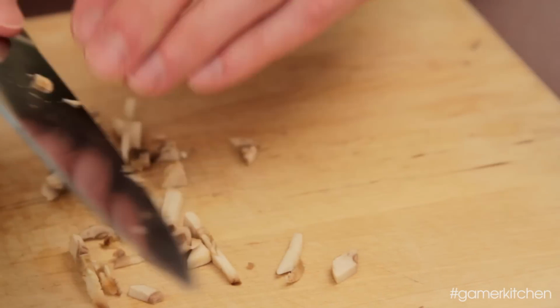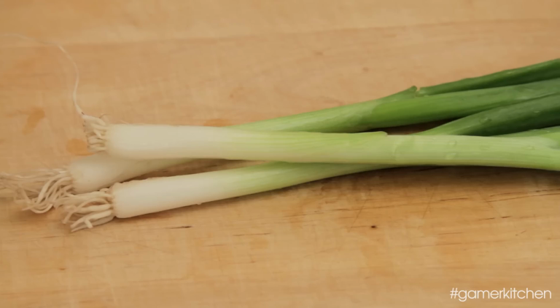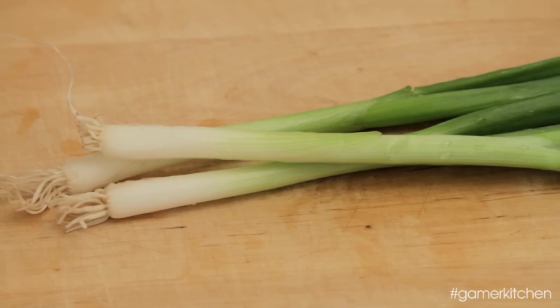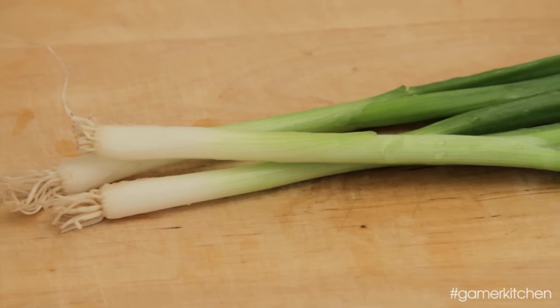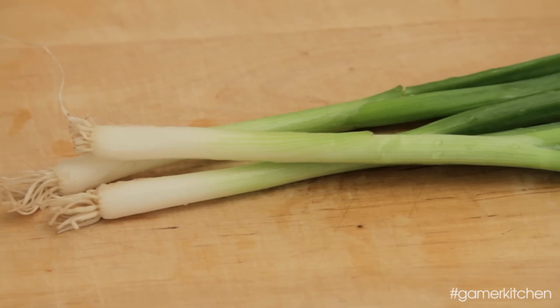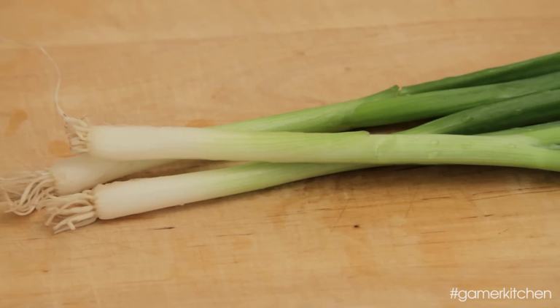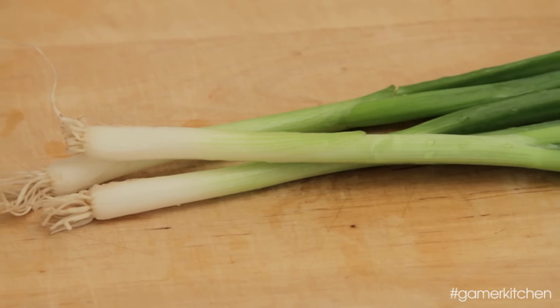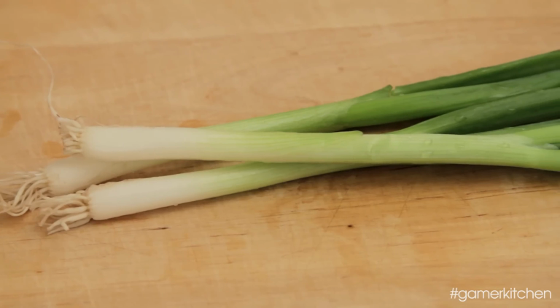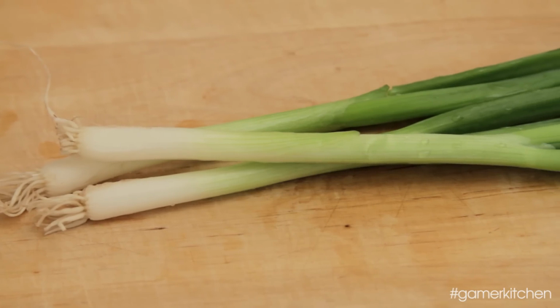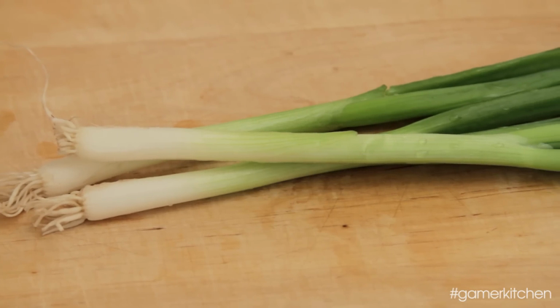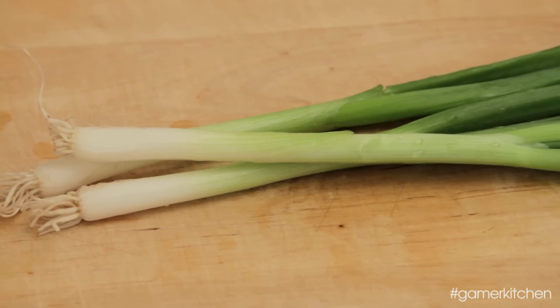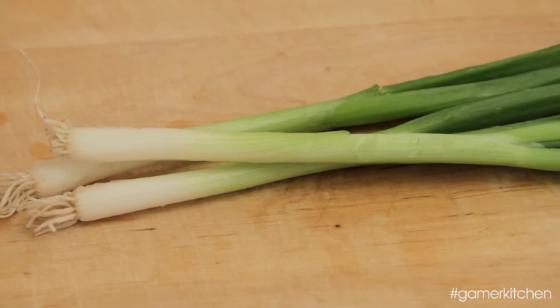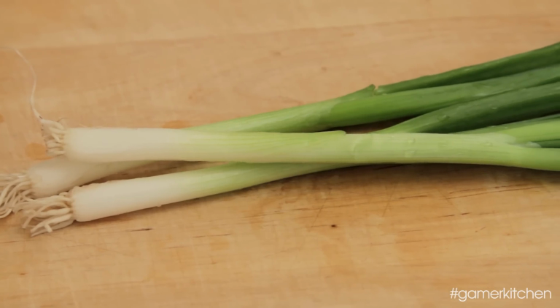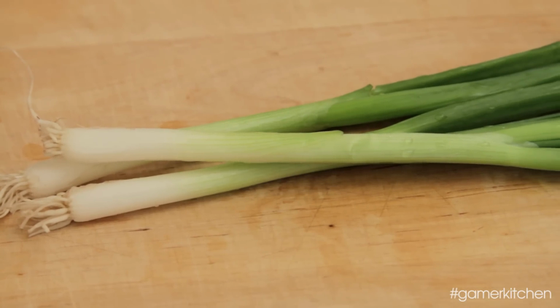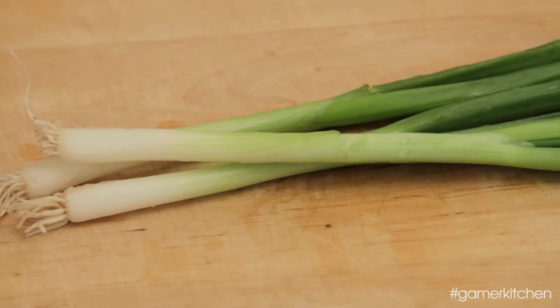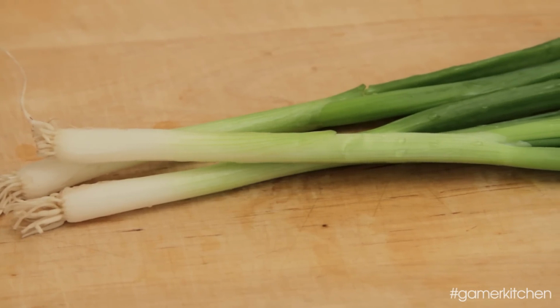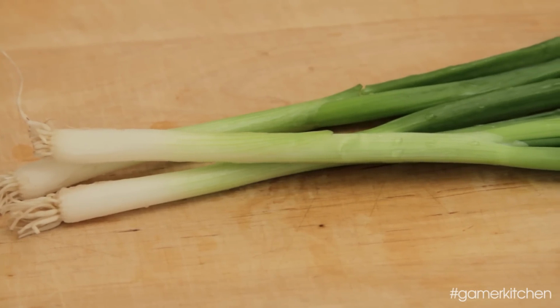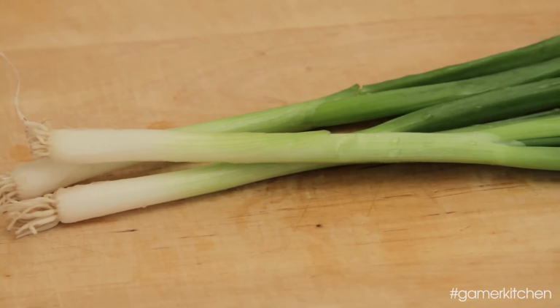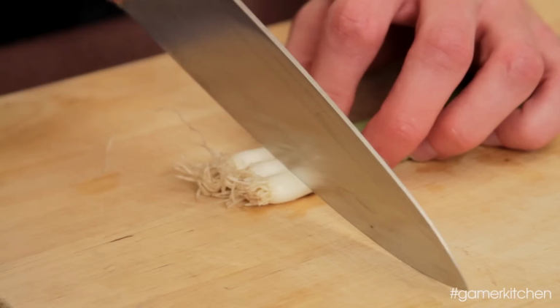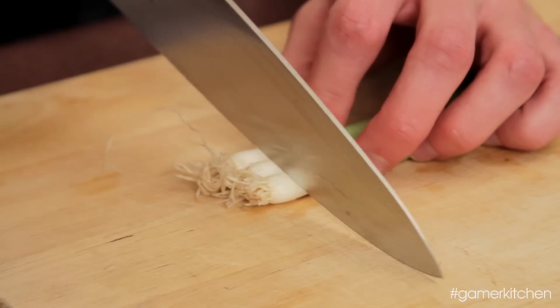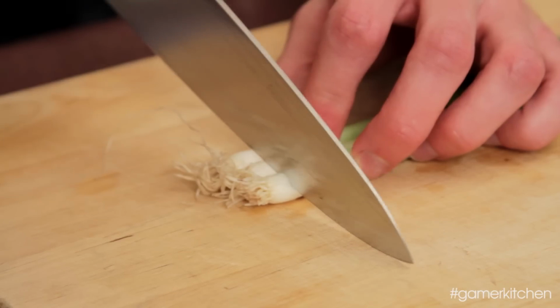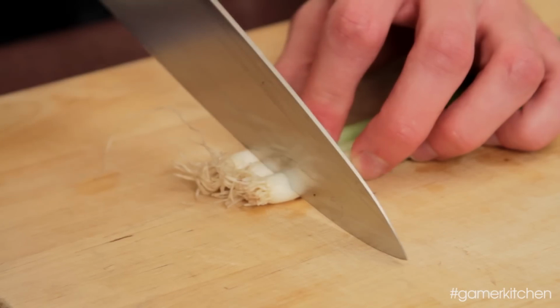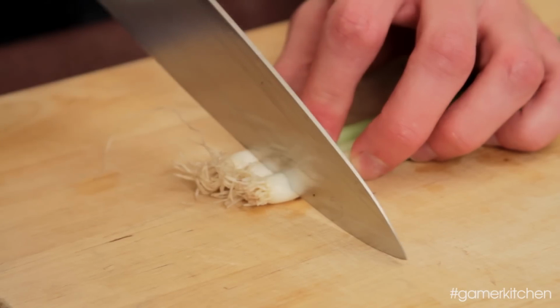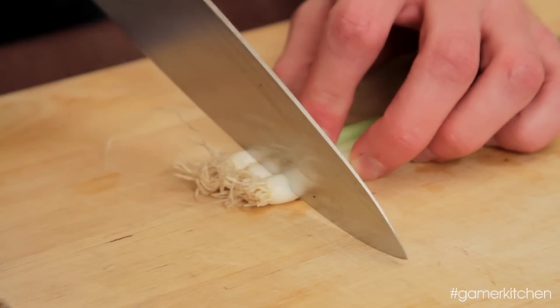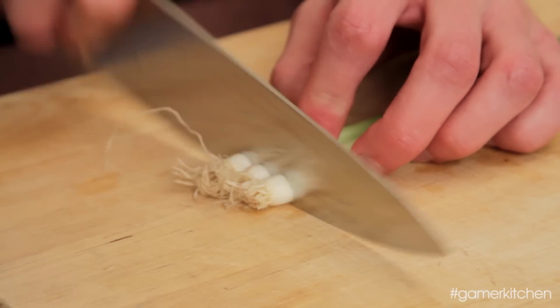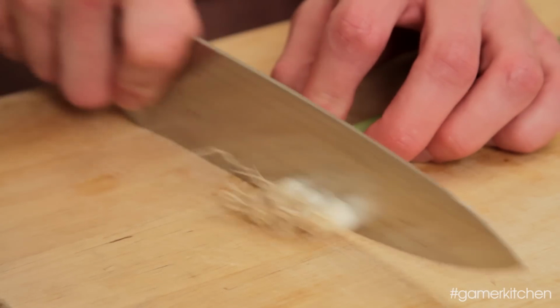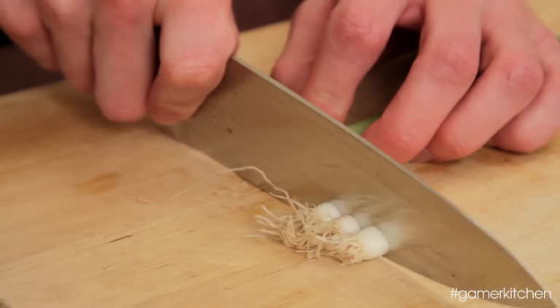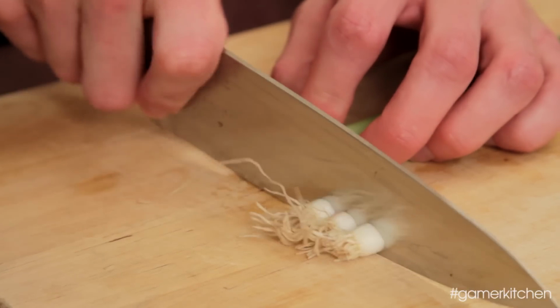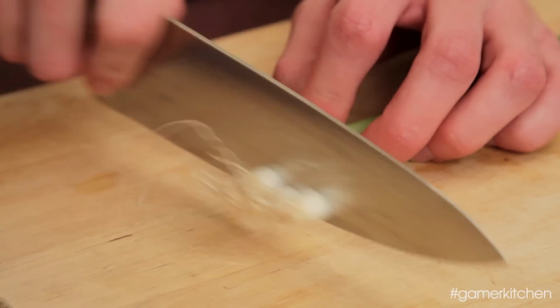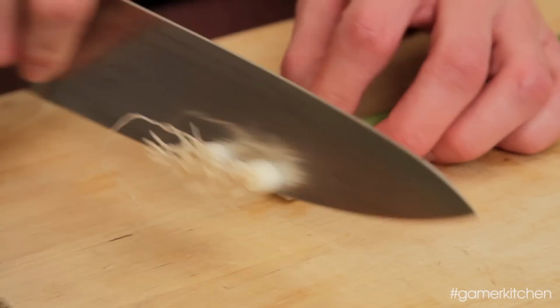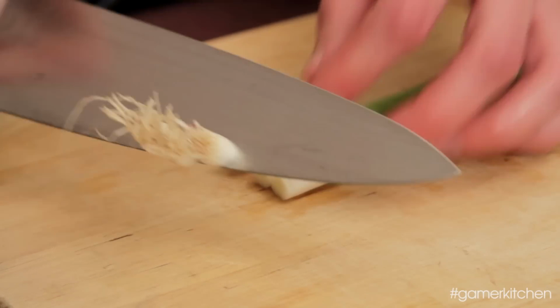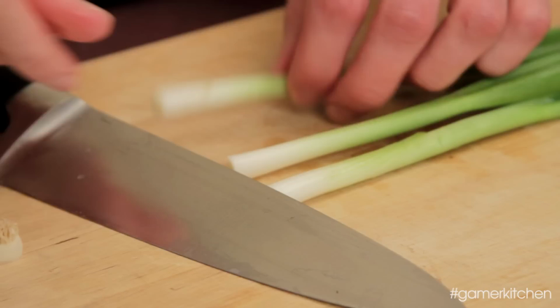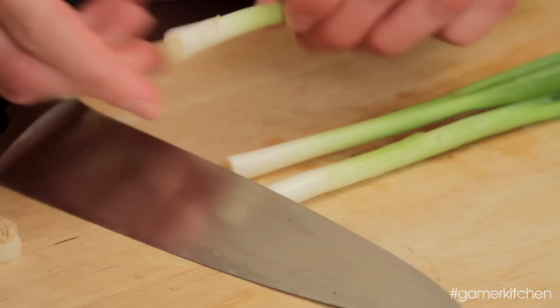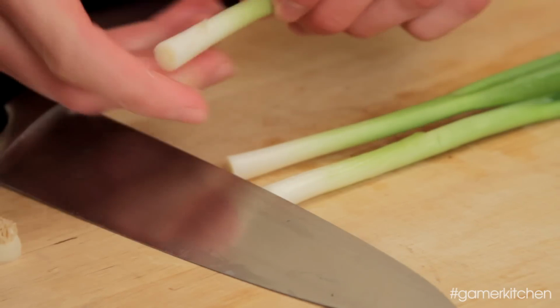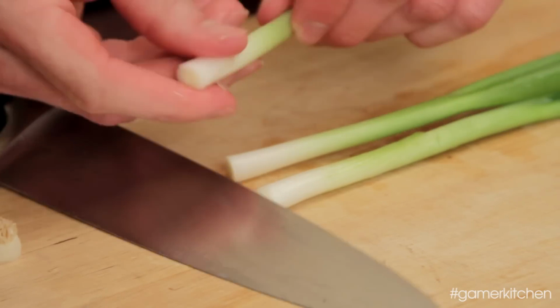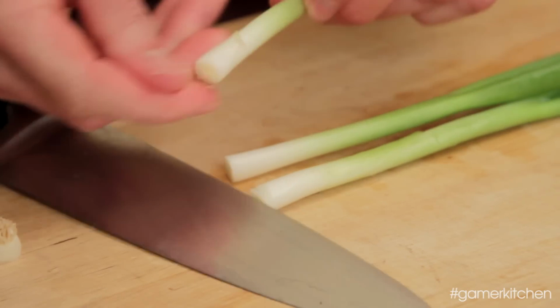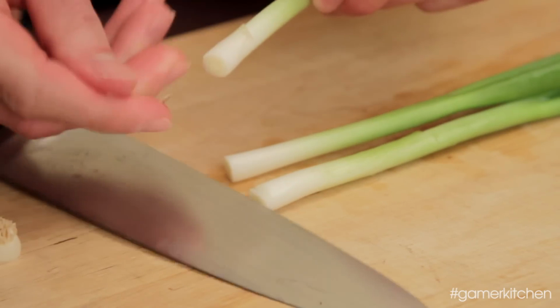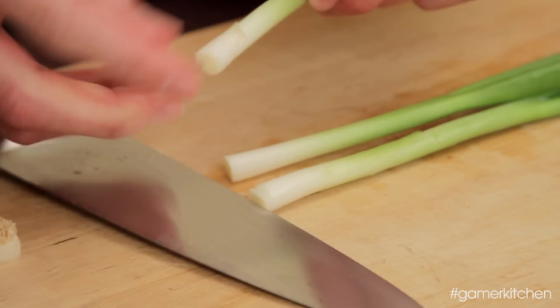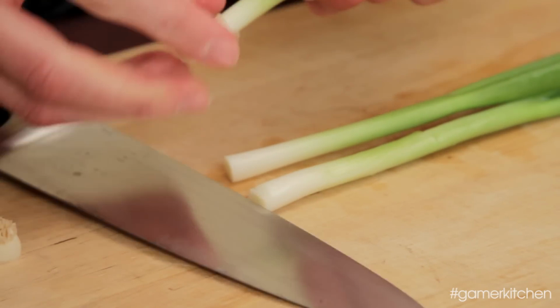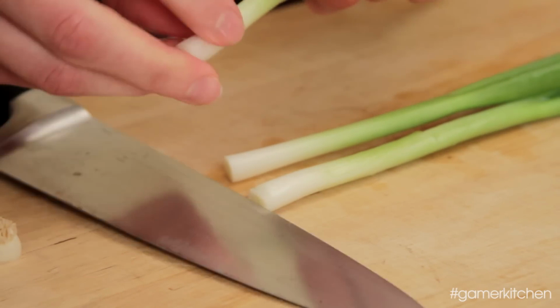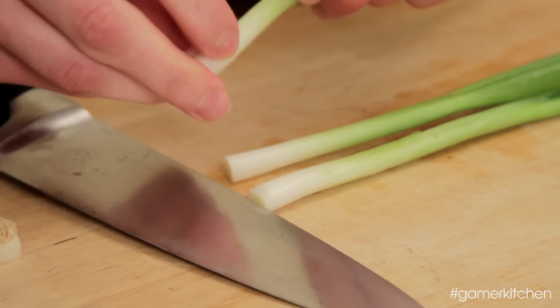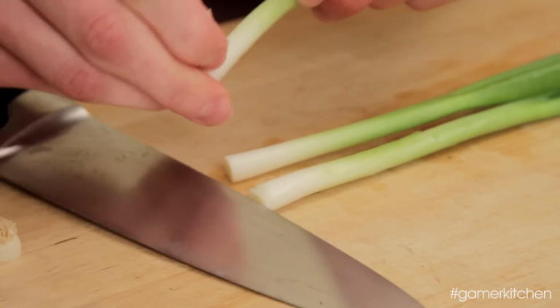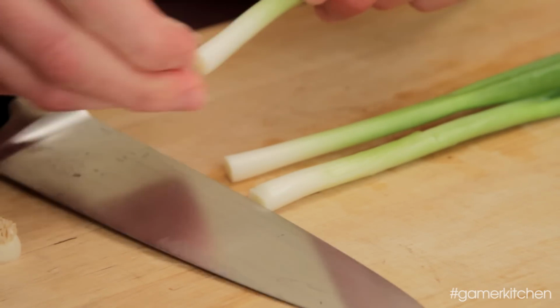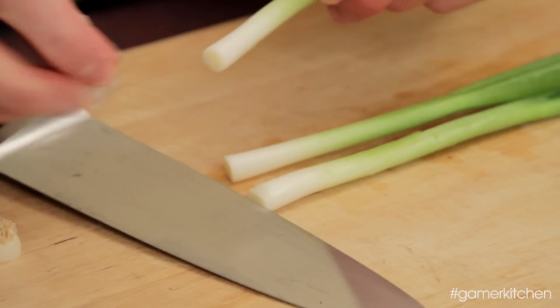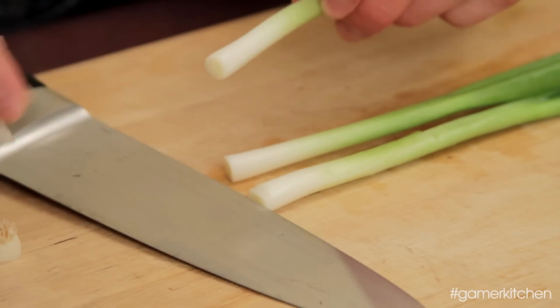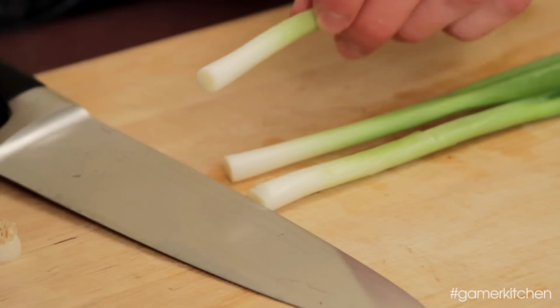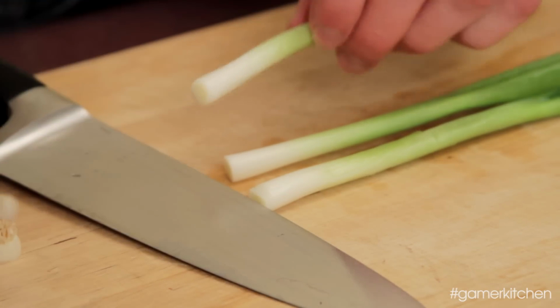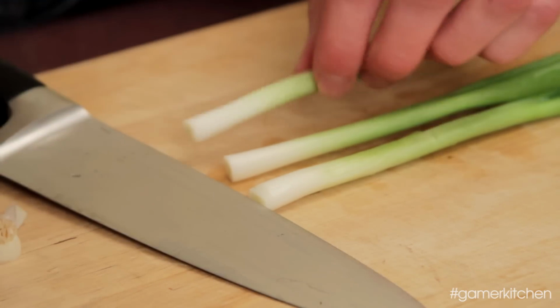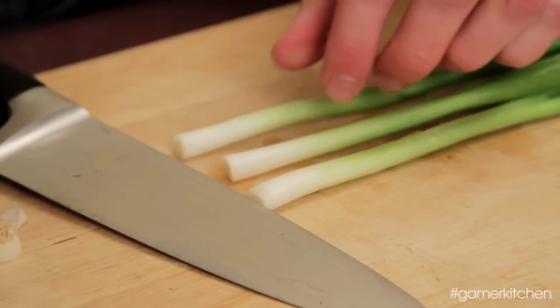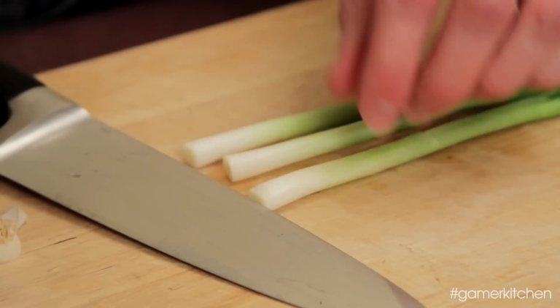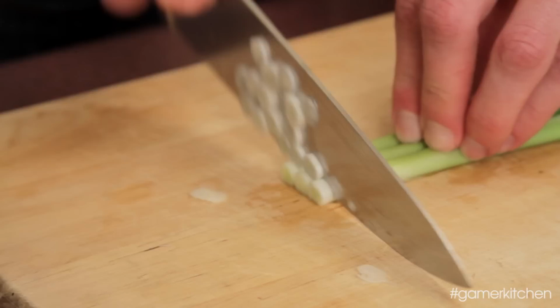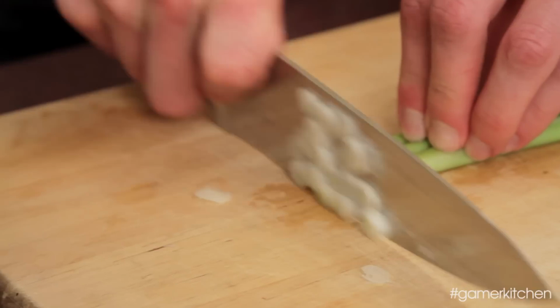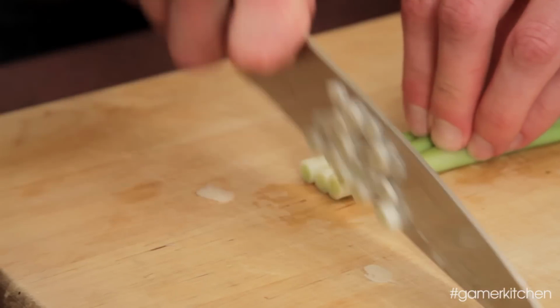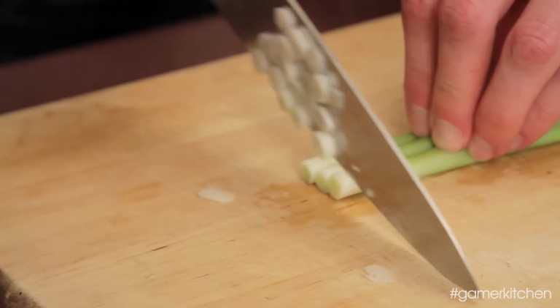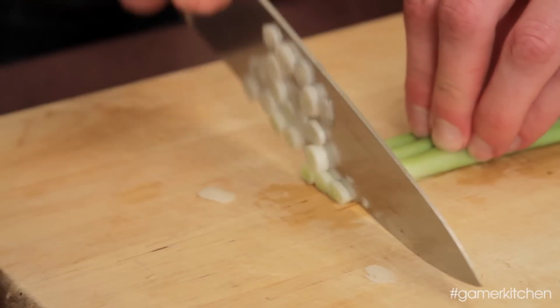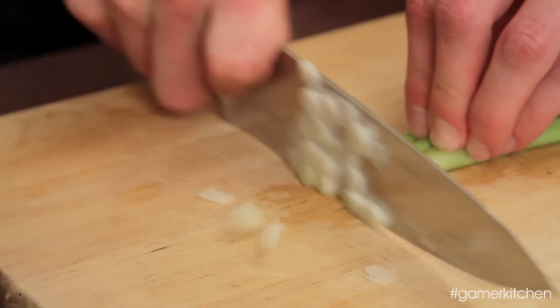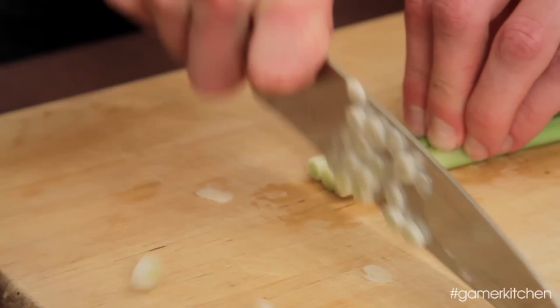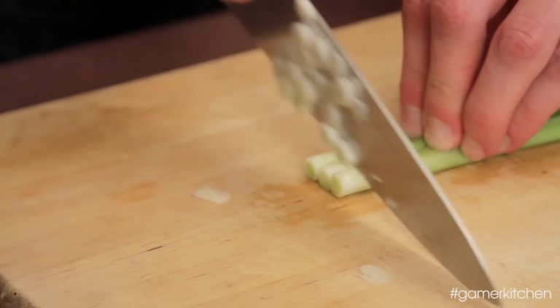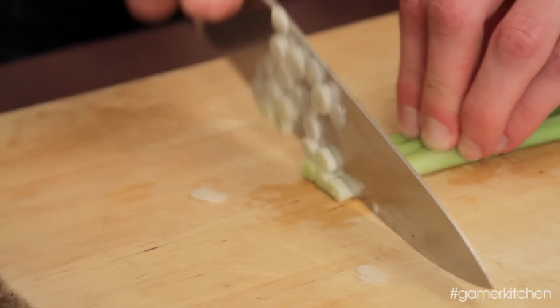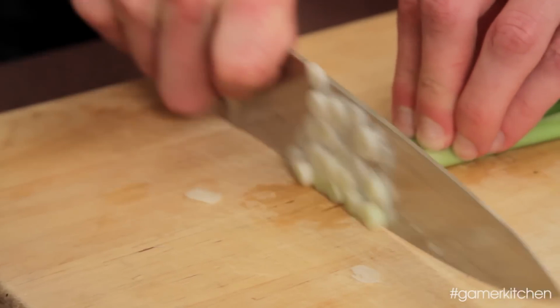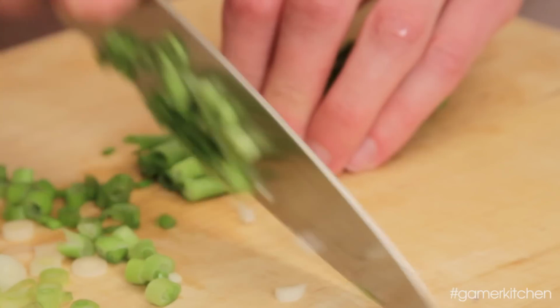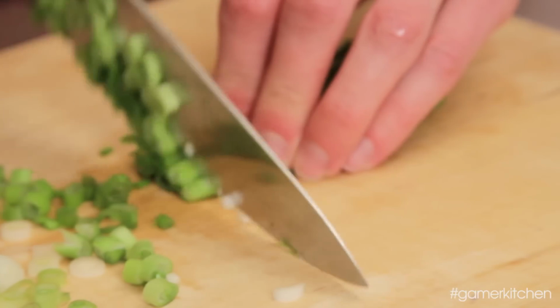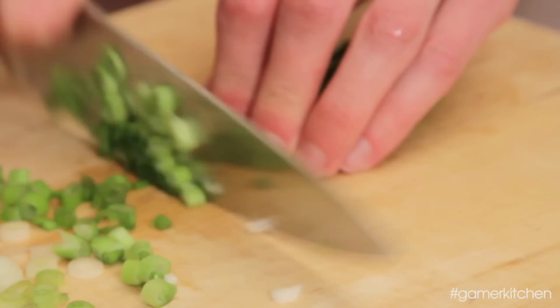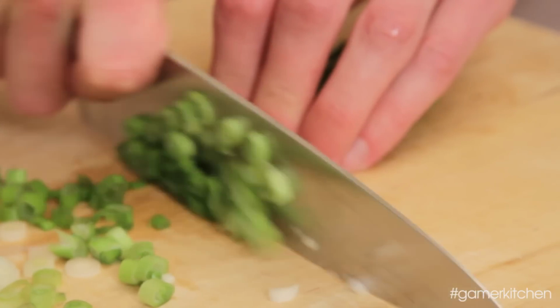Next, wash a few green onions. After cutting off the root end and peeling away any discolored layers, slice the onions all the way to the green end.